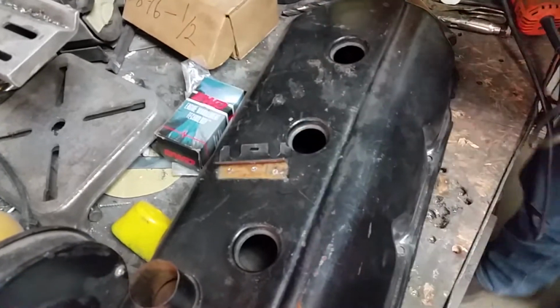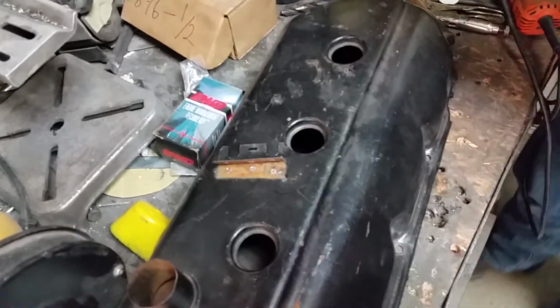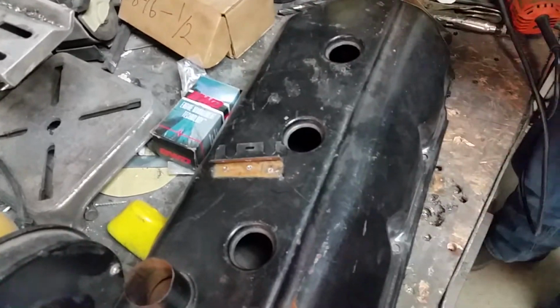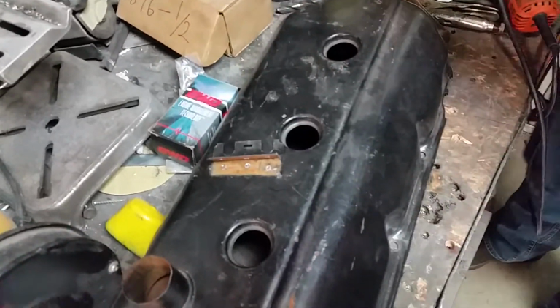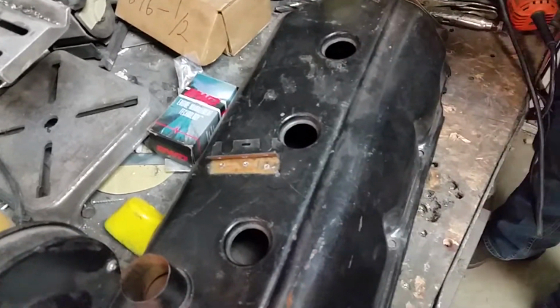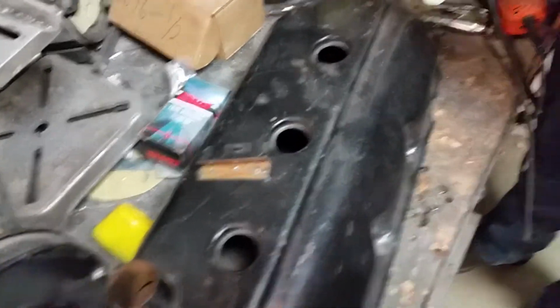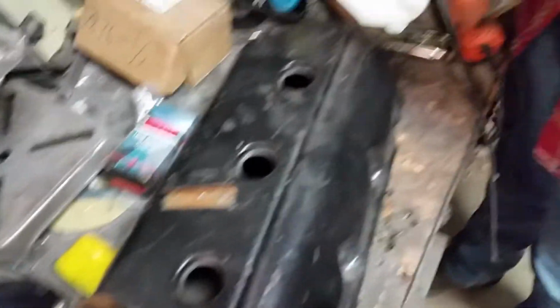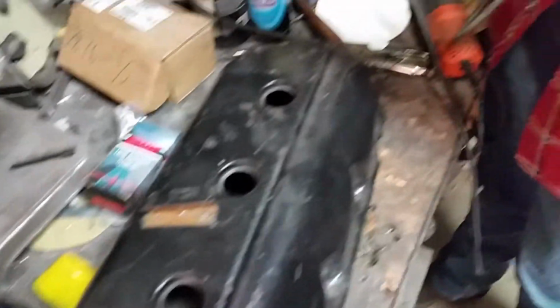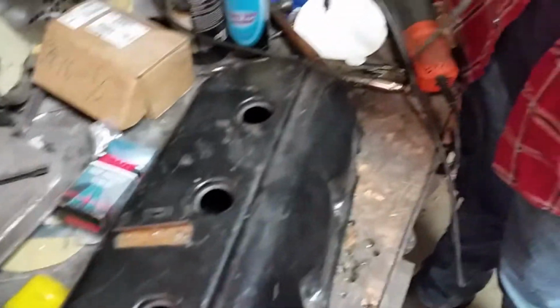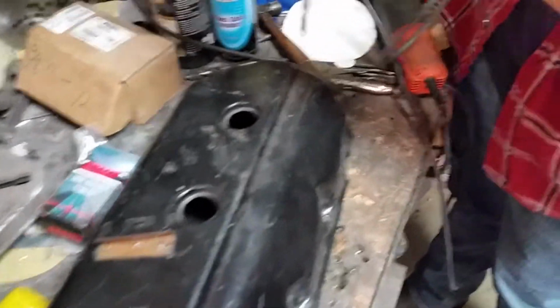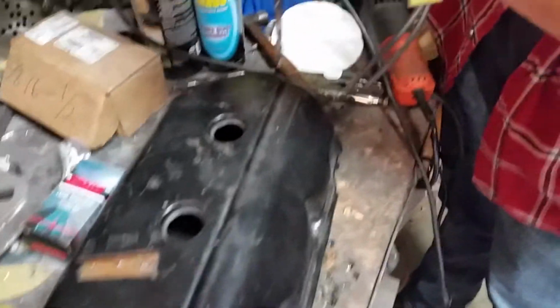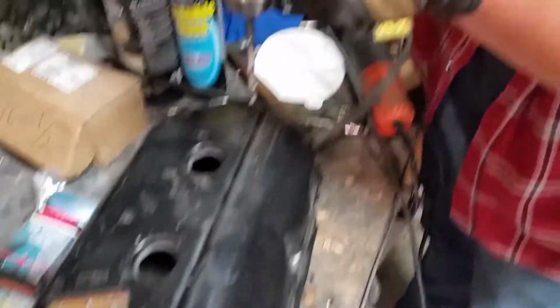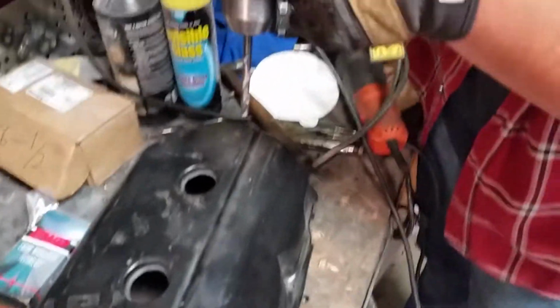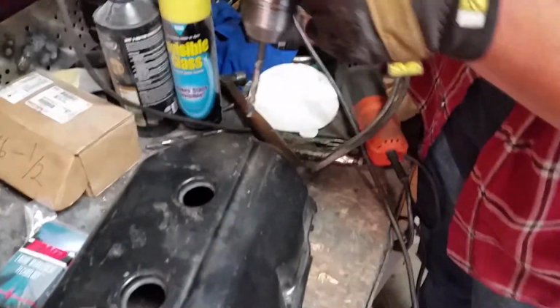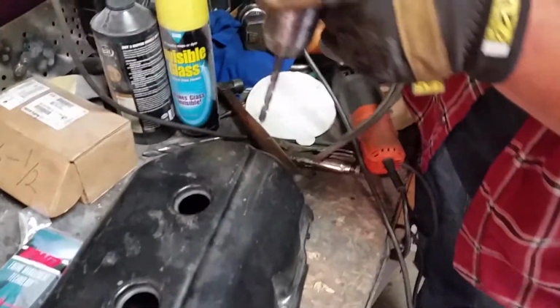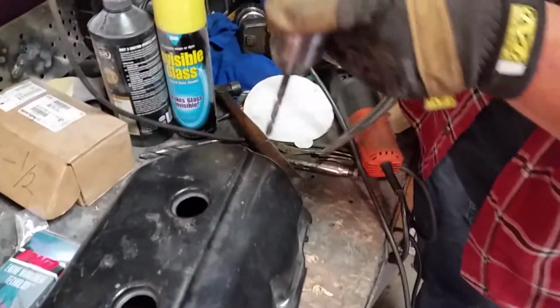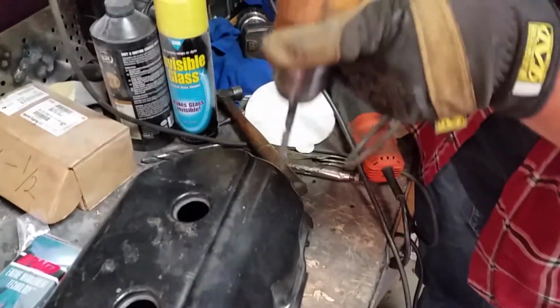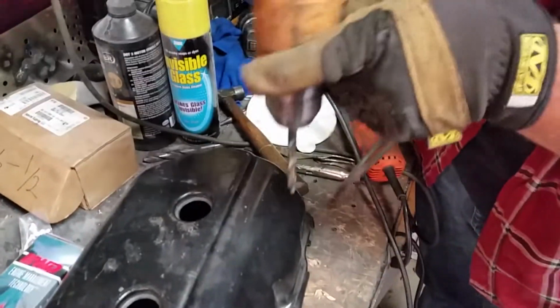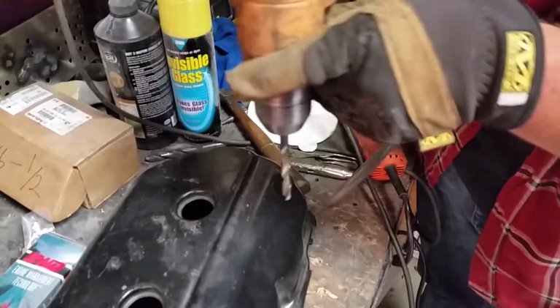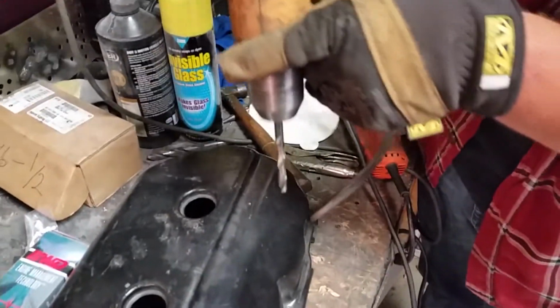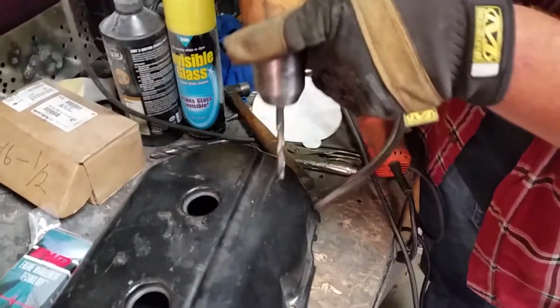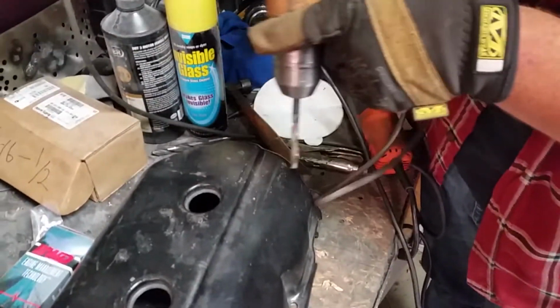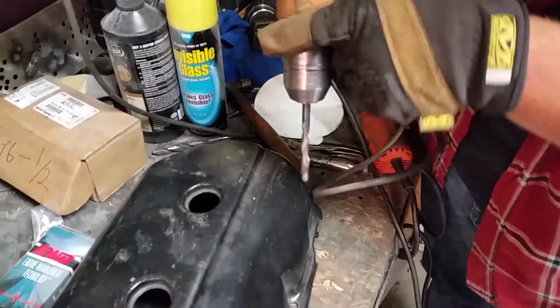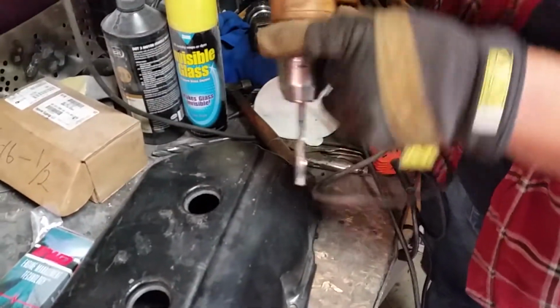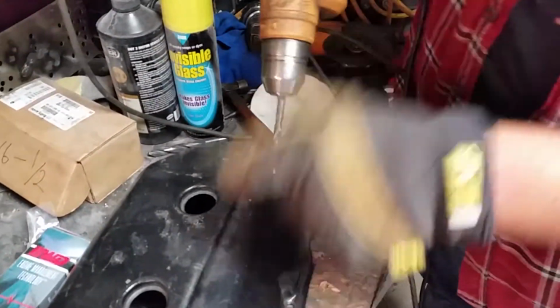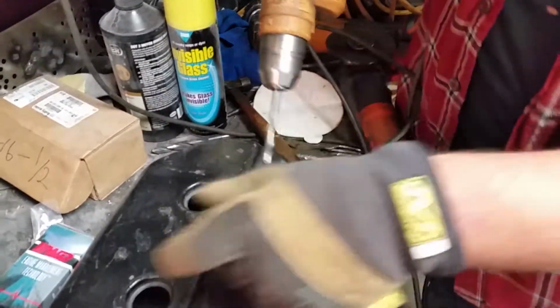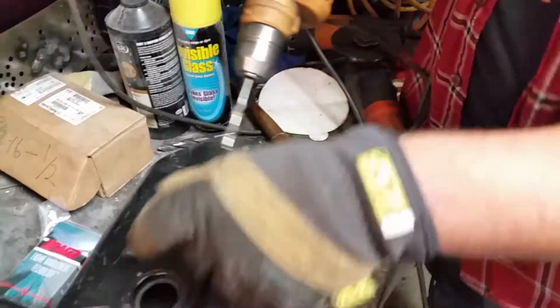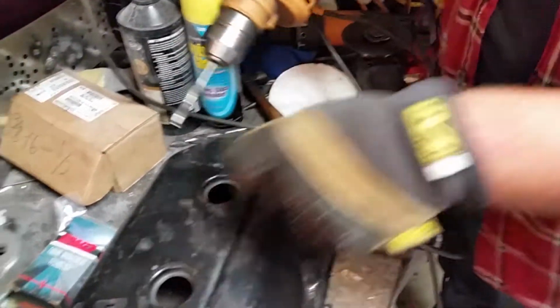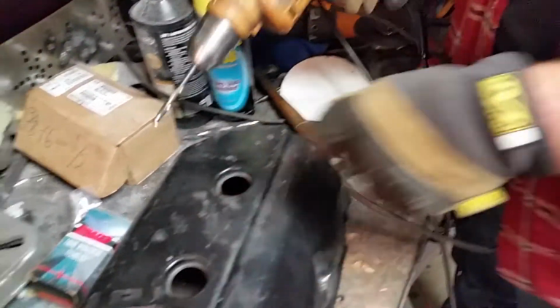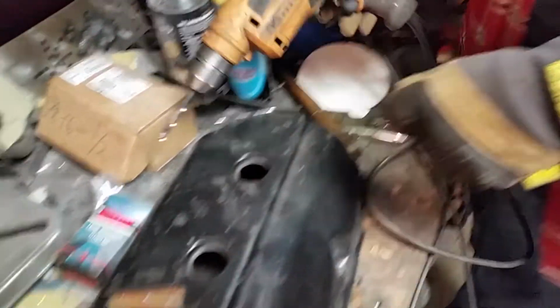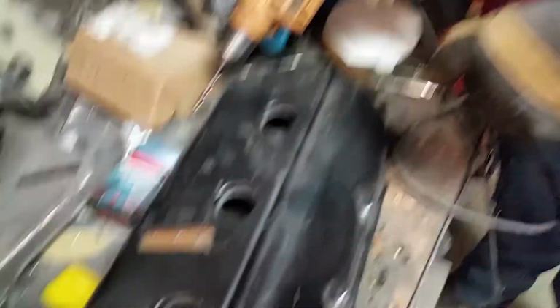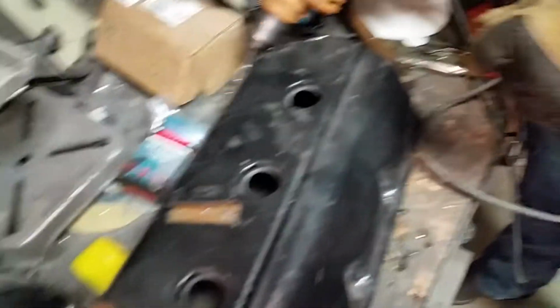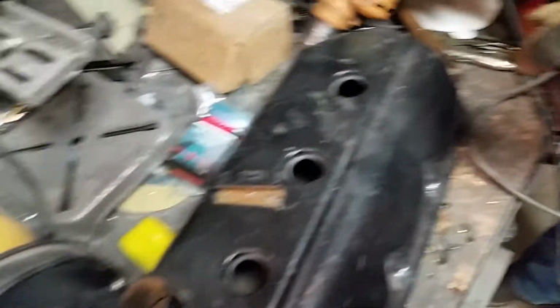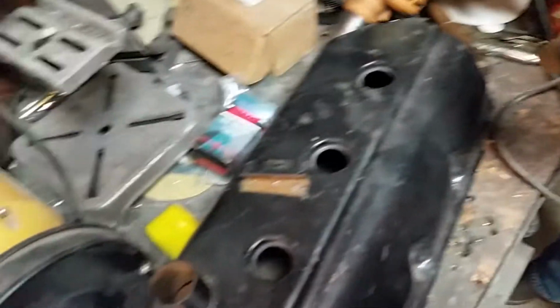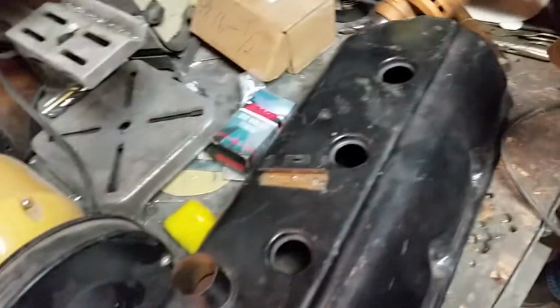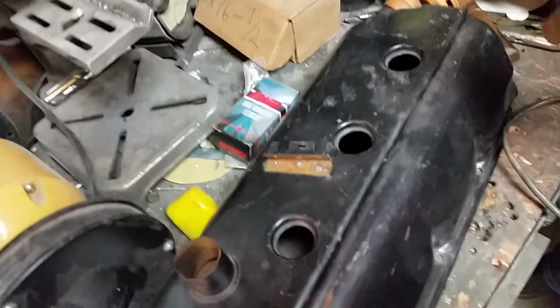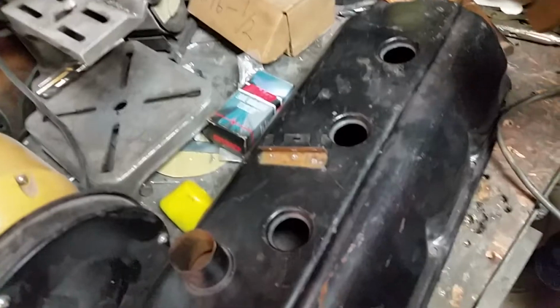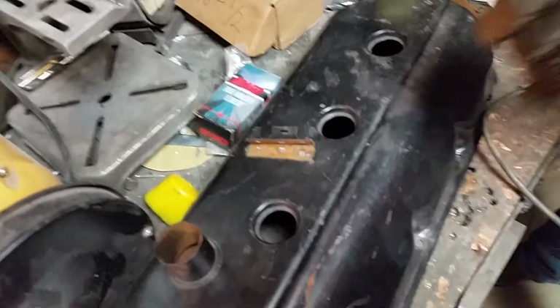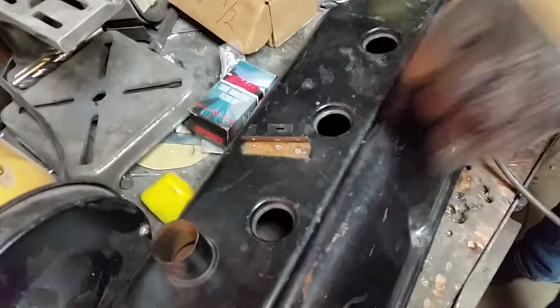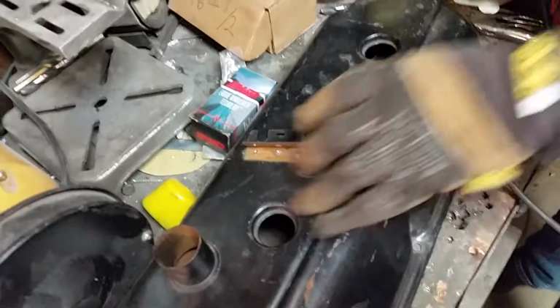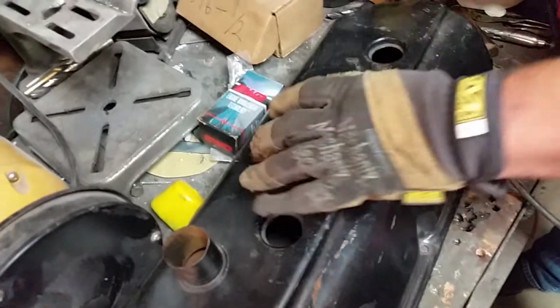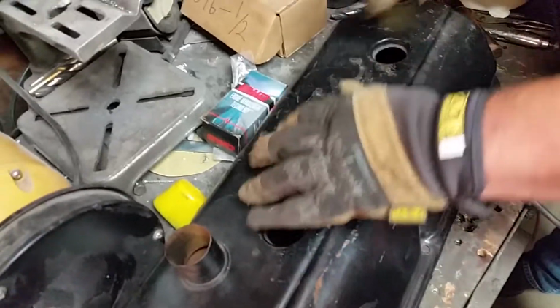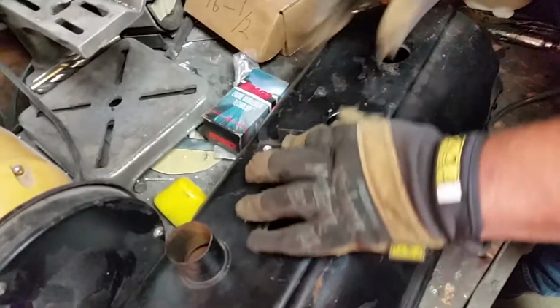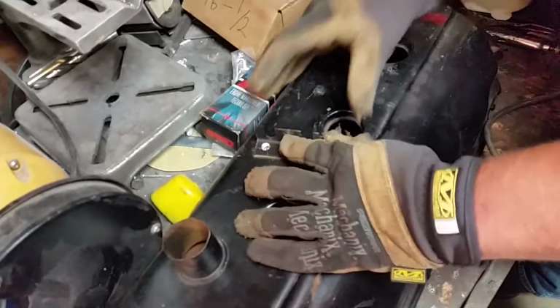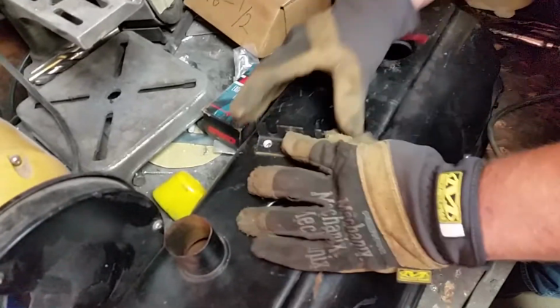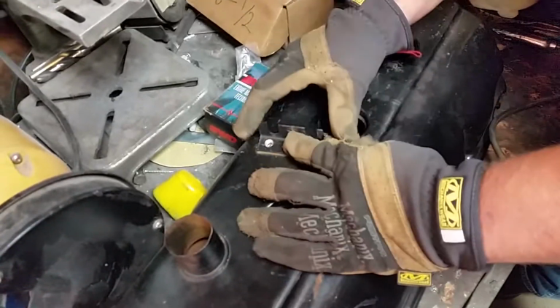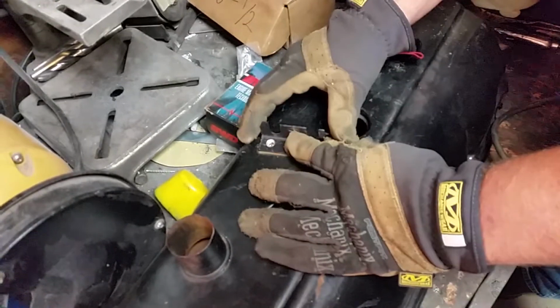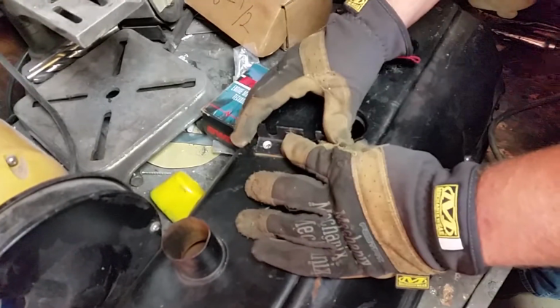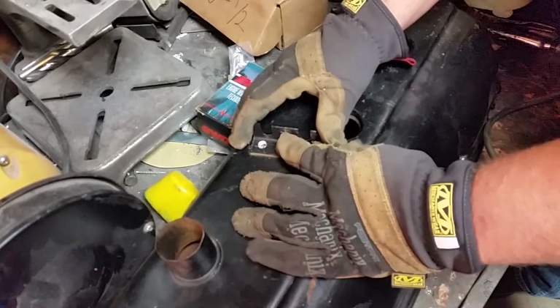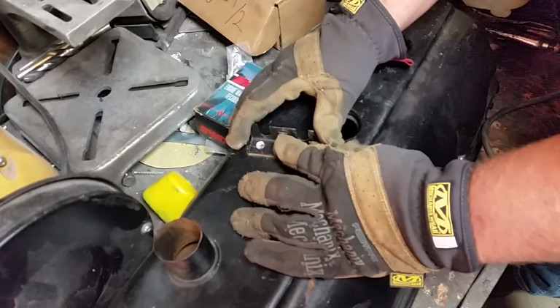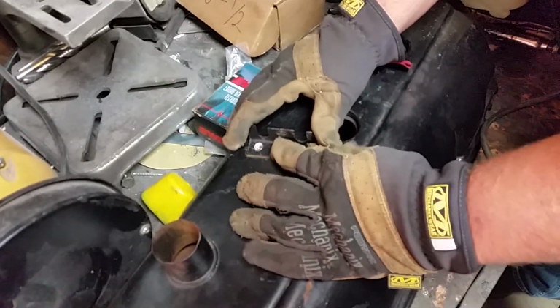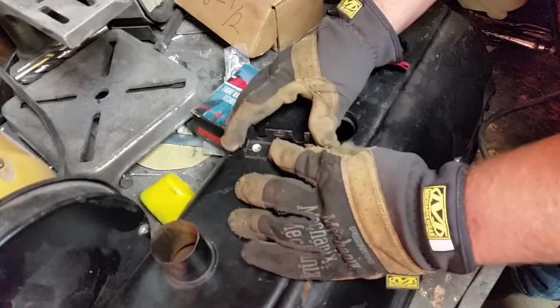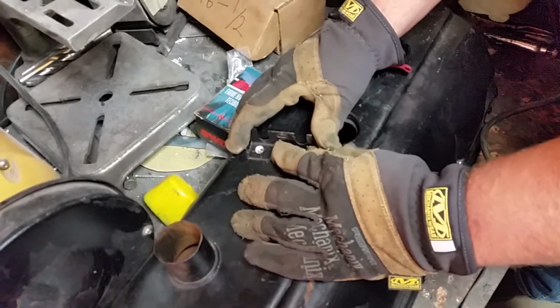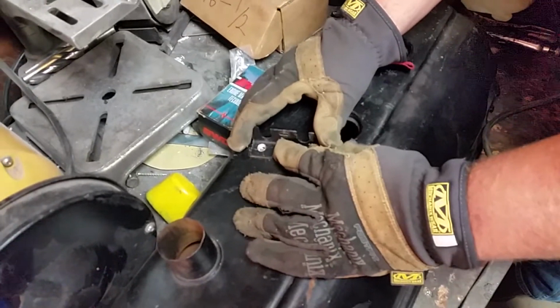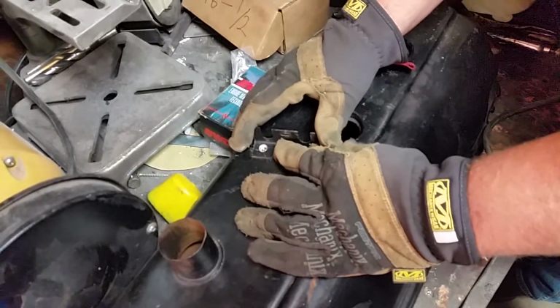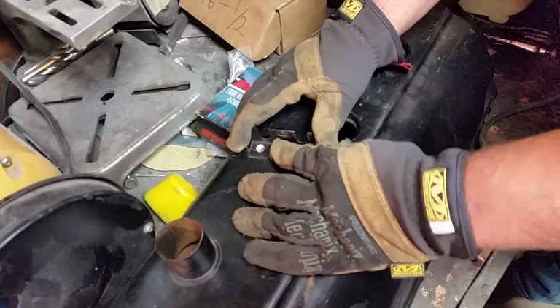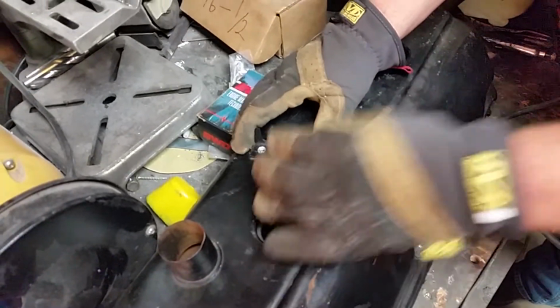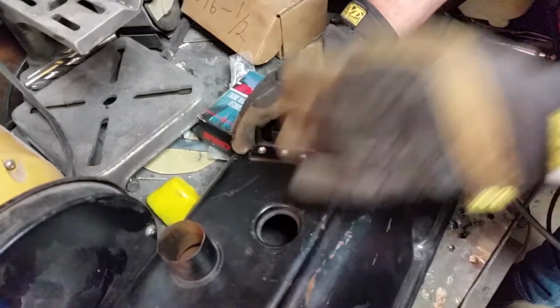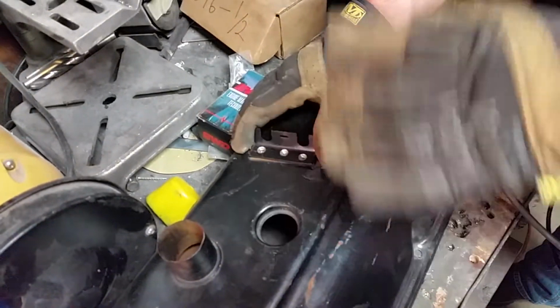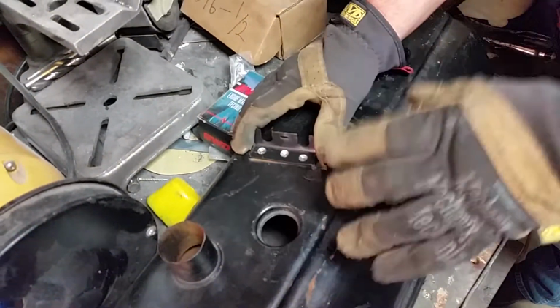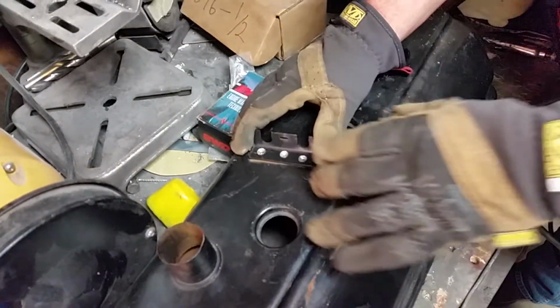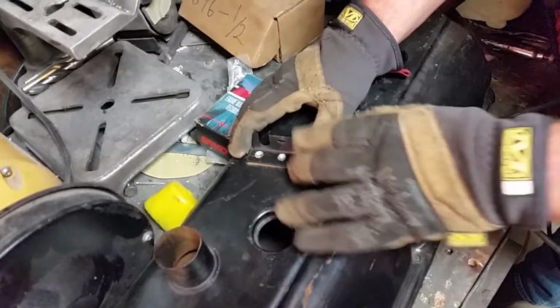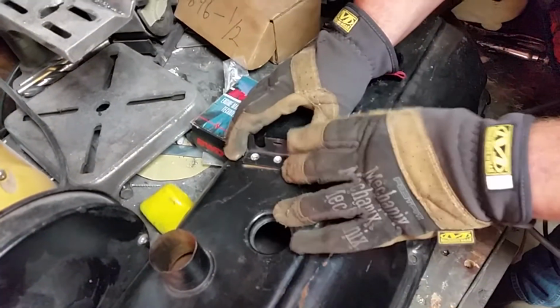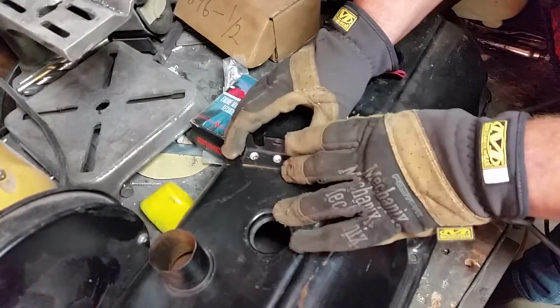Then you want to be real careful with your drill bit when you're drilling — you kind of just want to hog her out and make sure you don't break through. And once you feel like you got it, it's kind of just a feel thing.